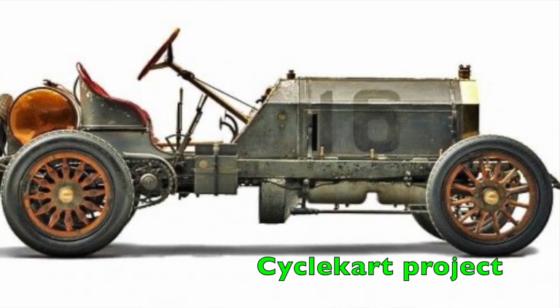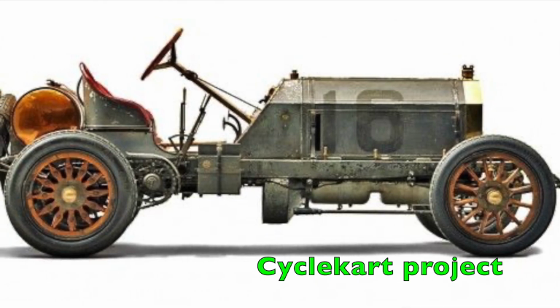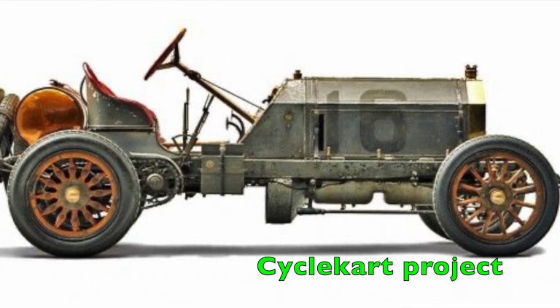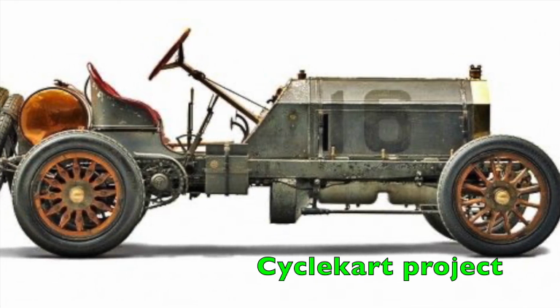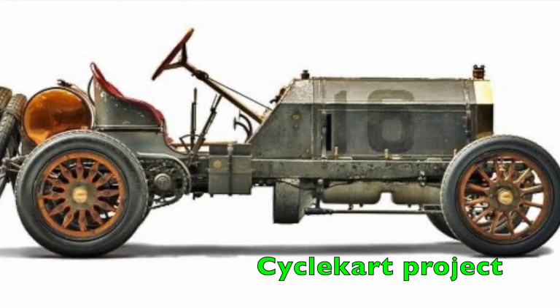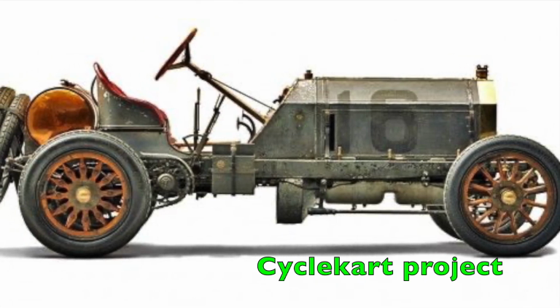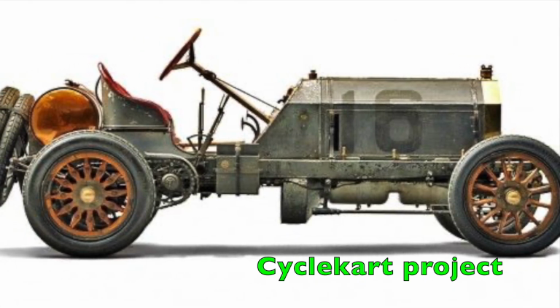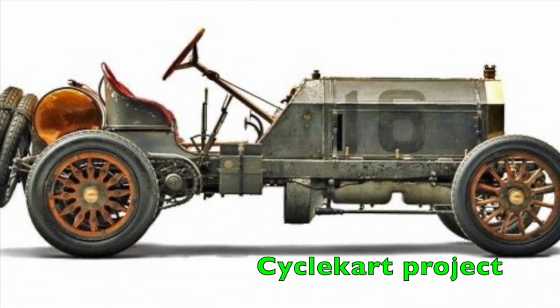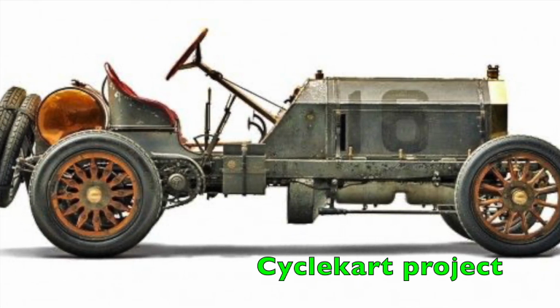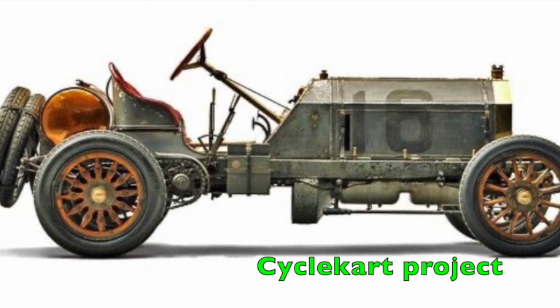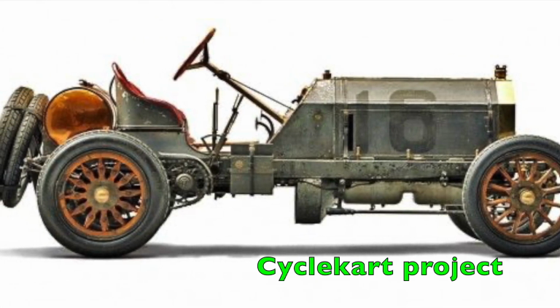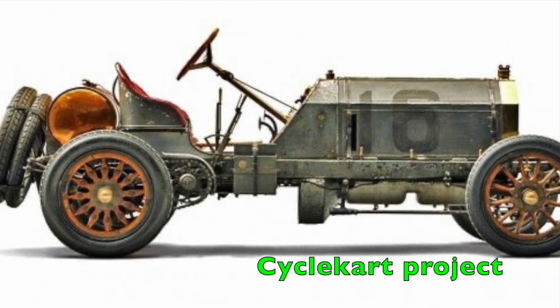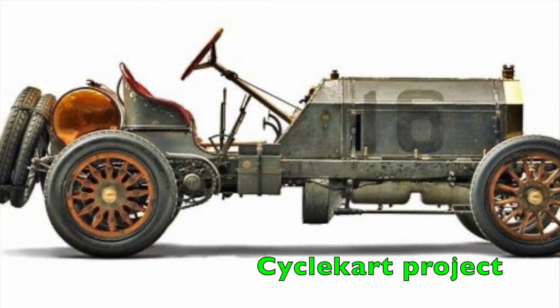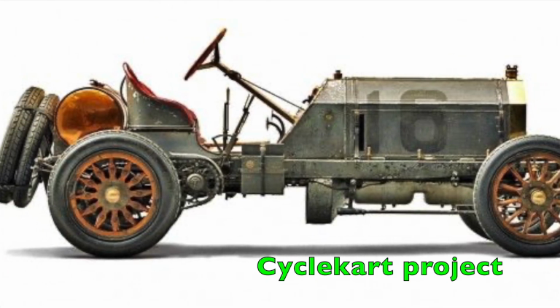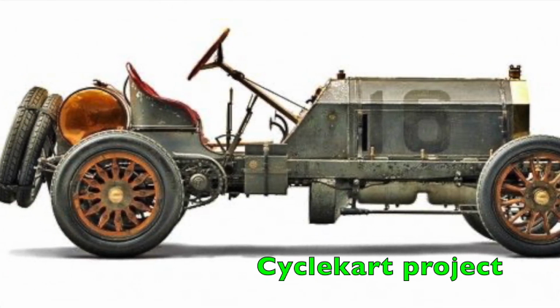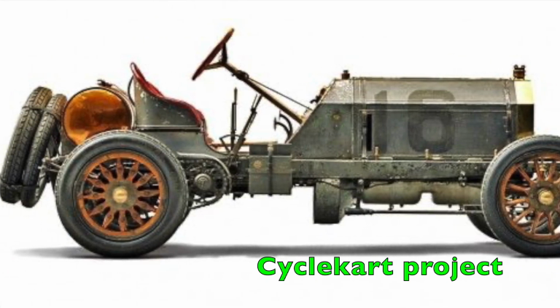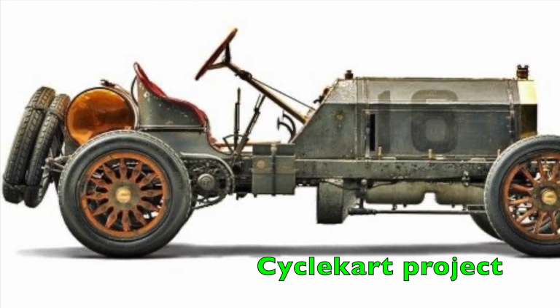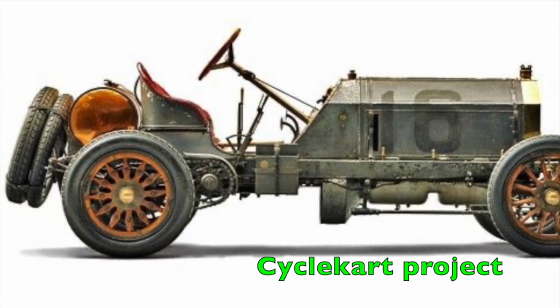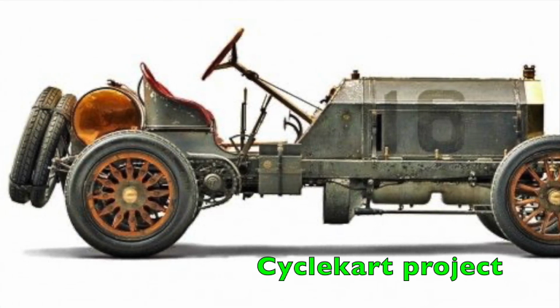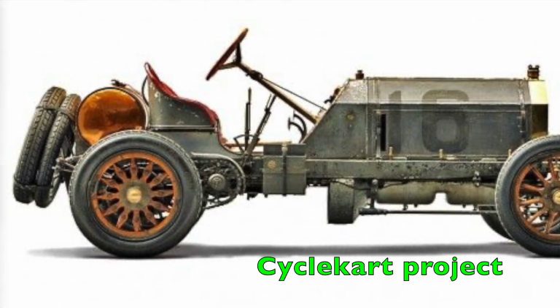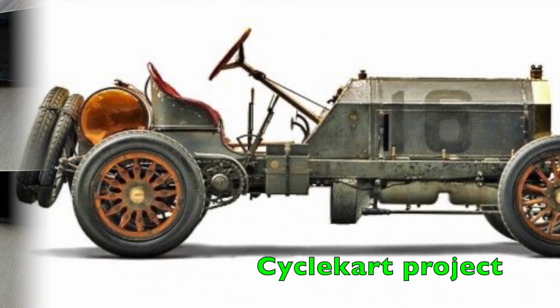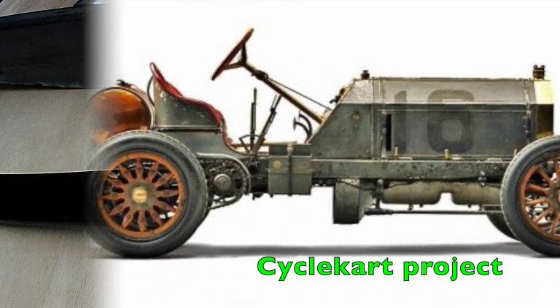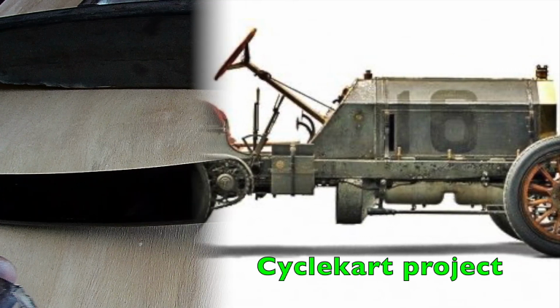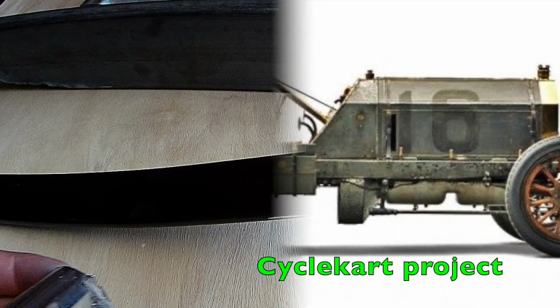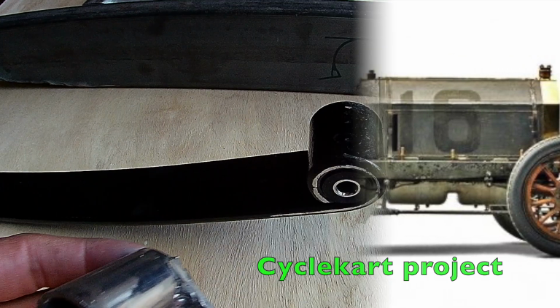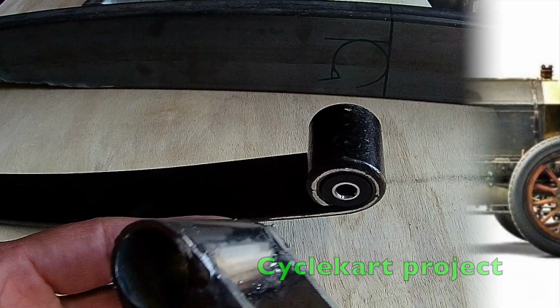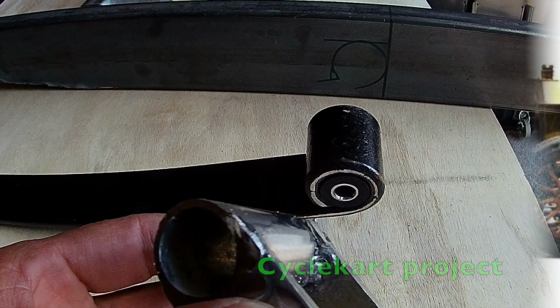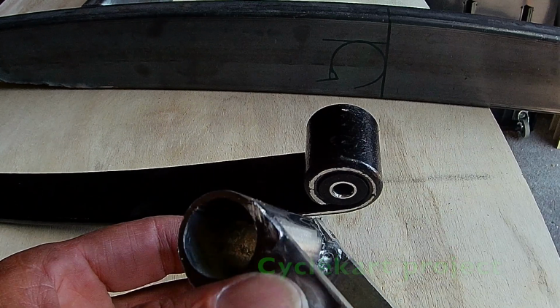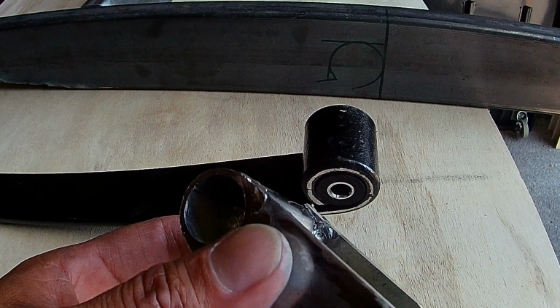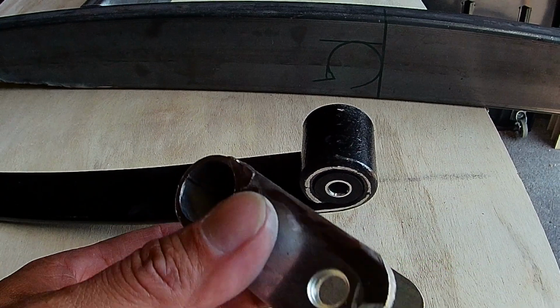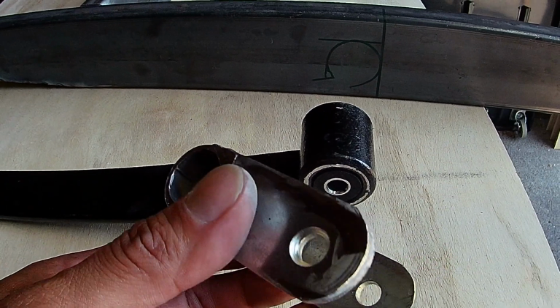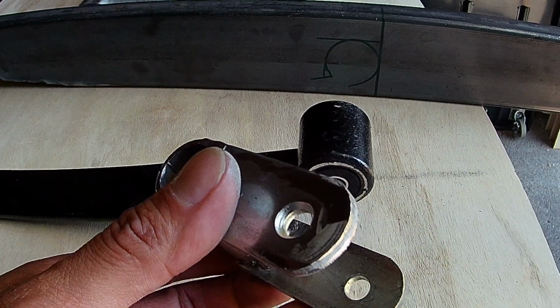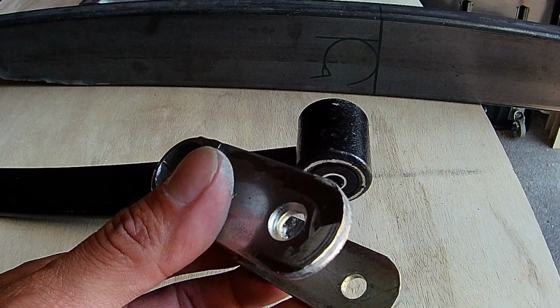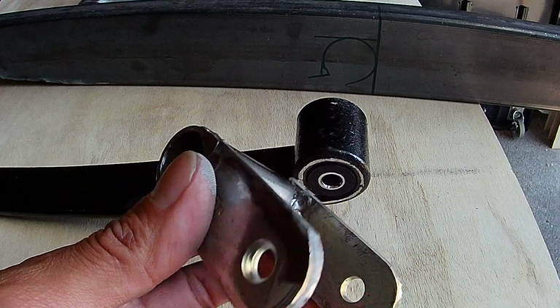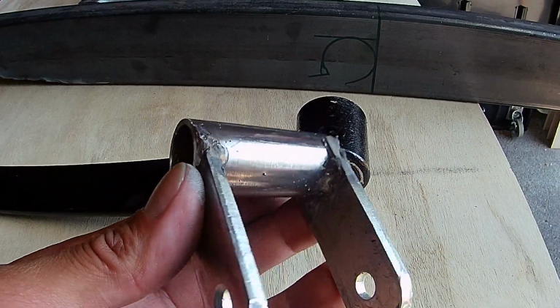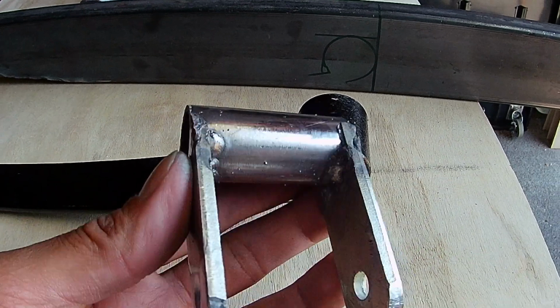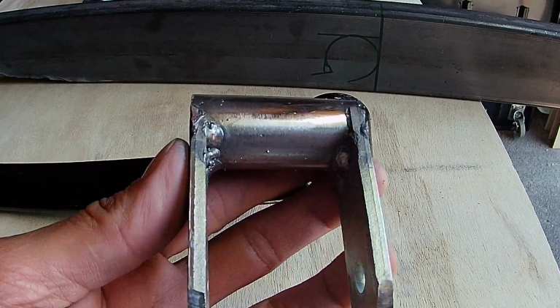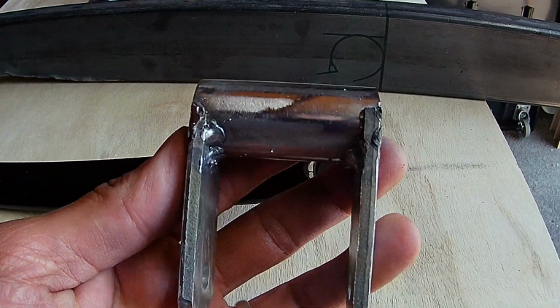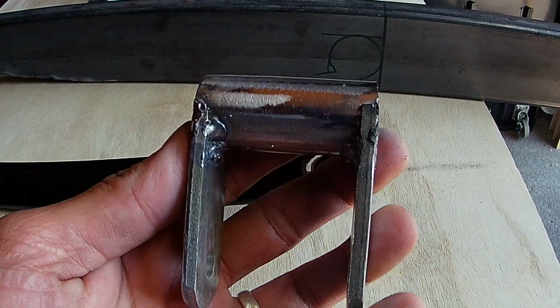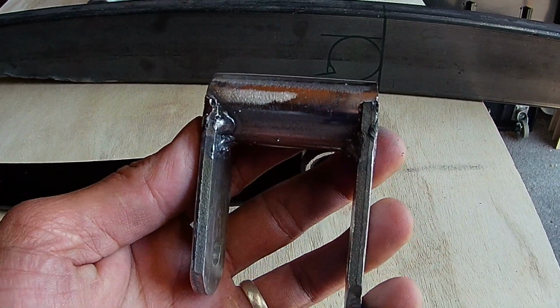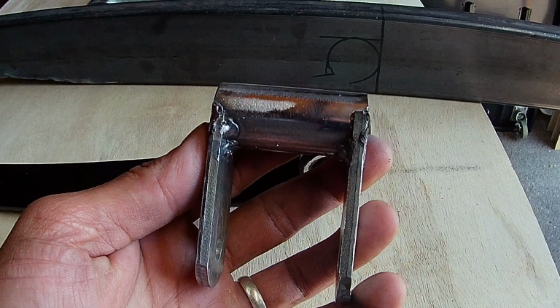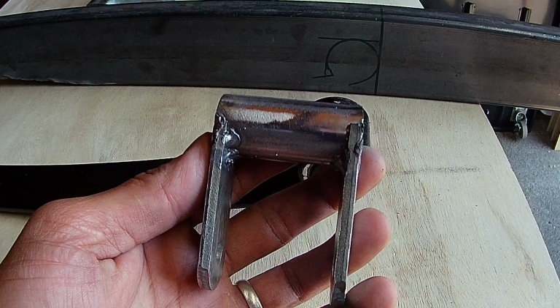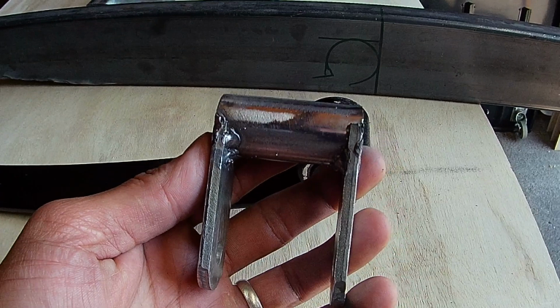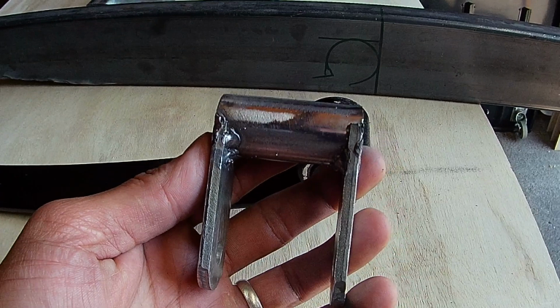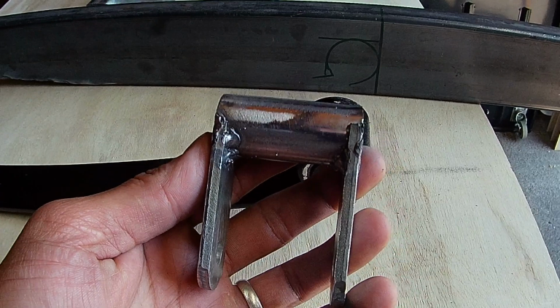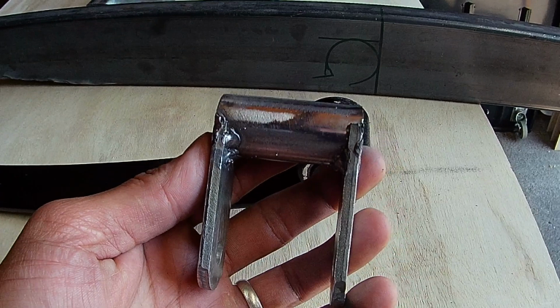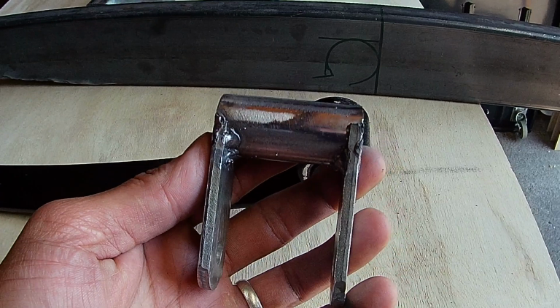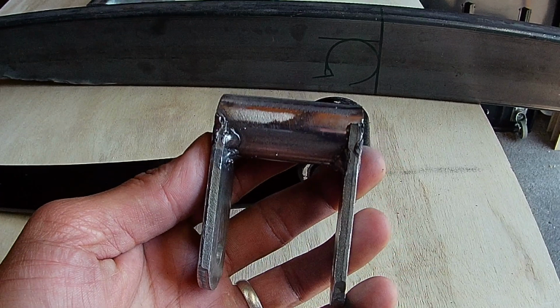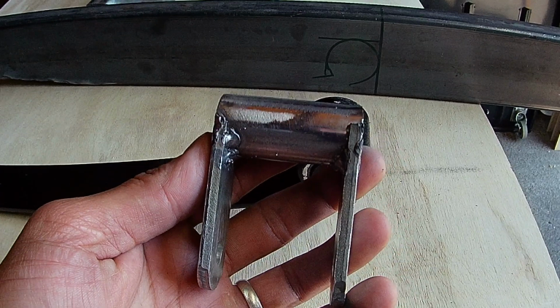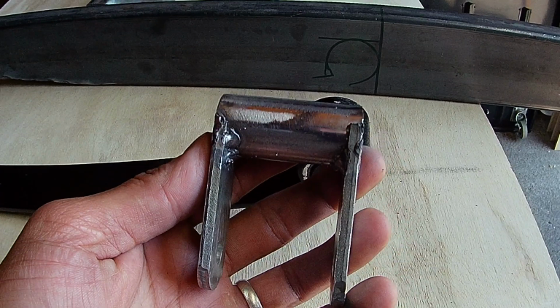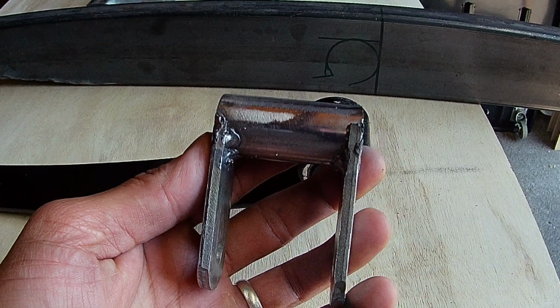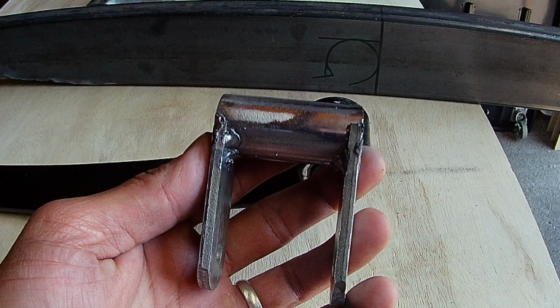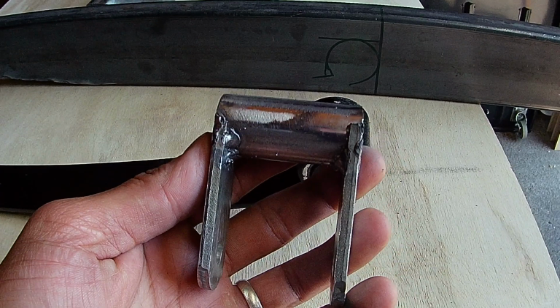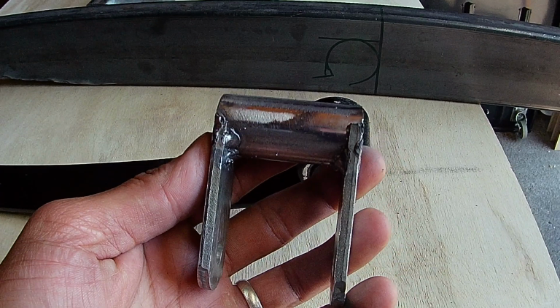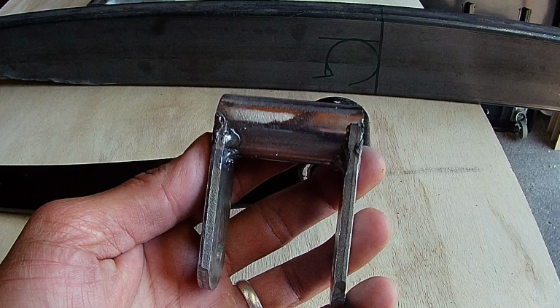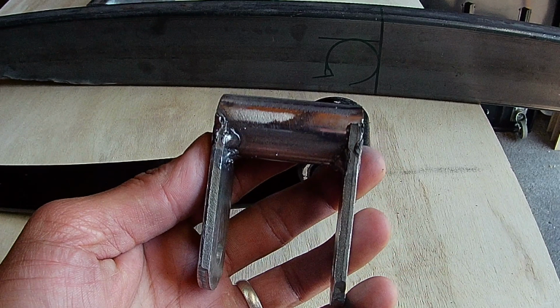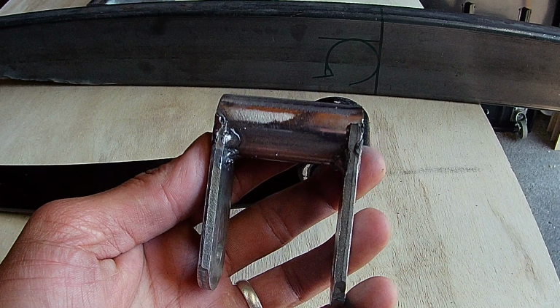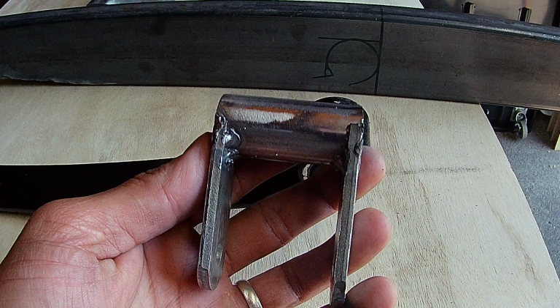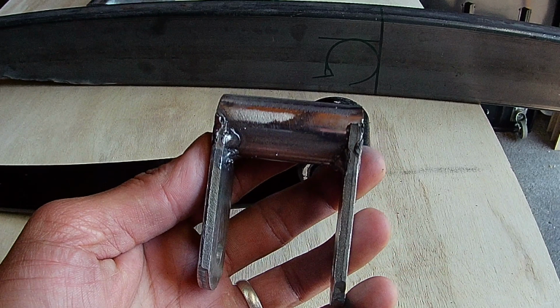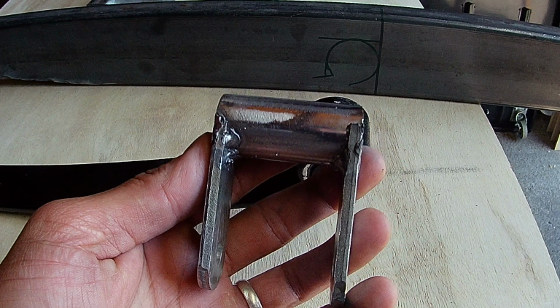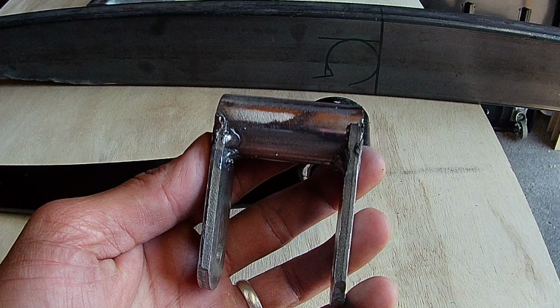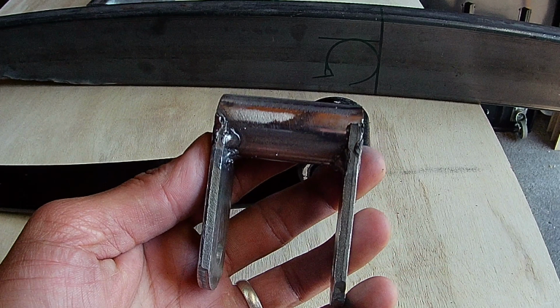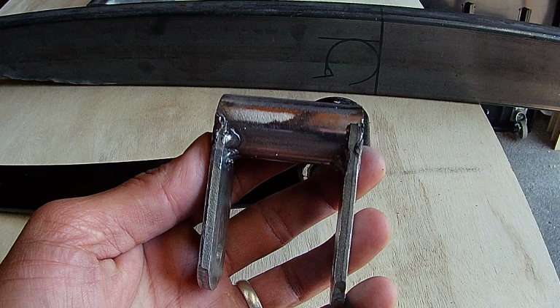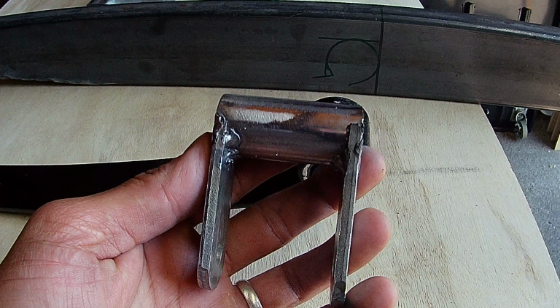Welcome to my second video. Let's start with the rear suspension. I need a belt for this.